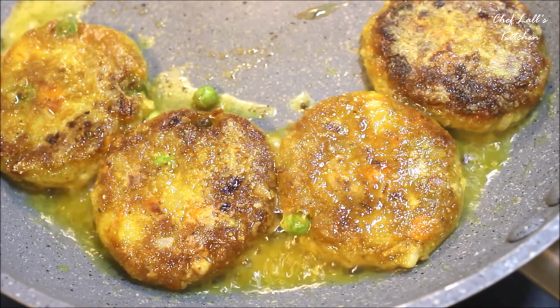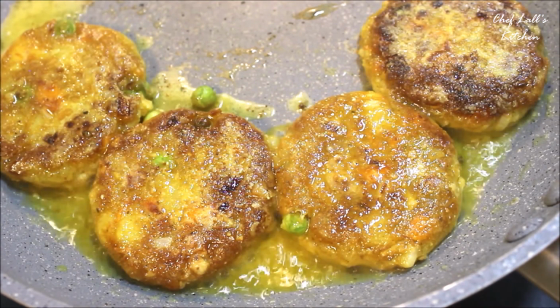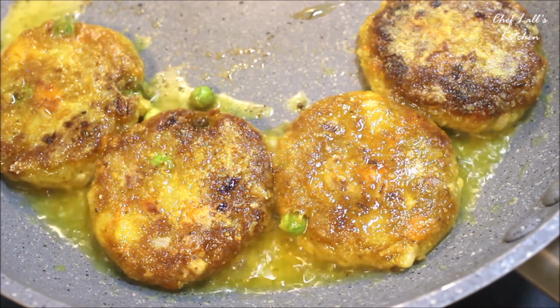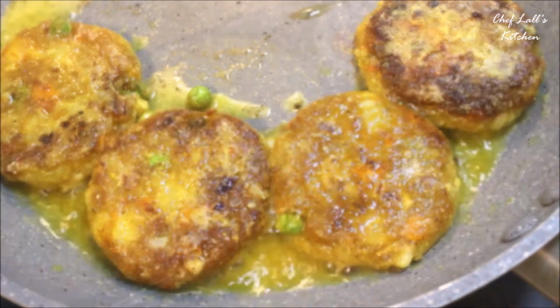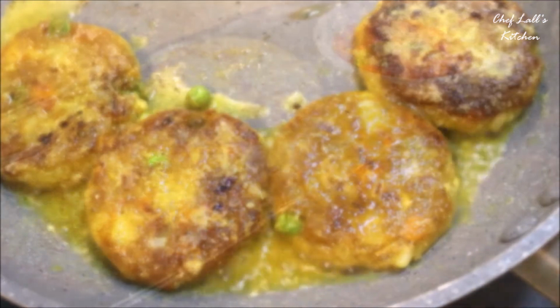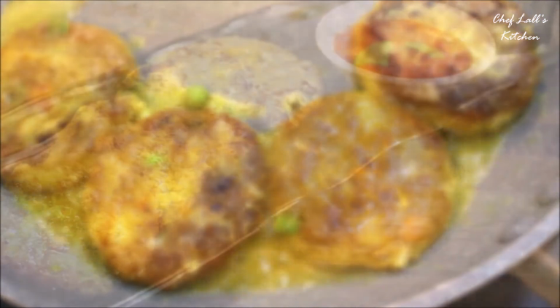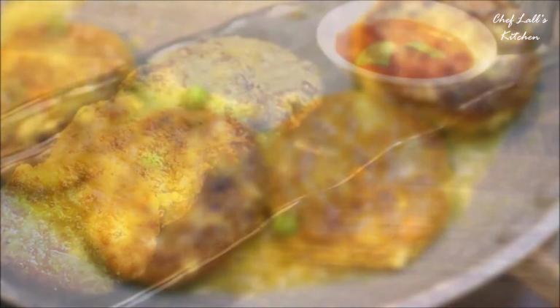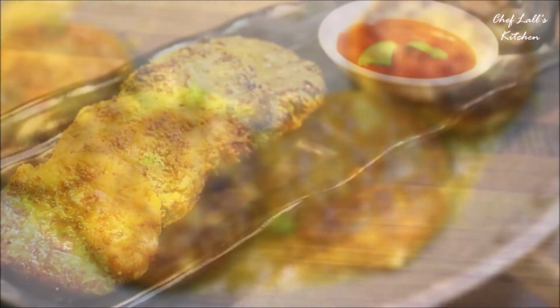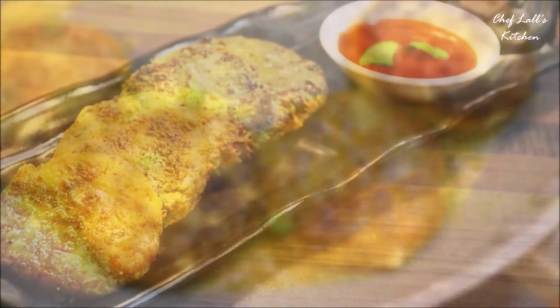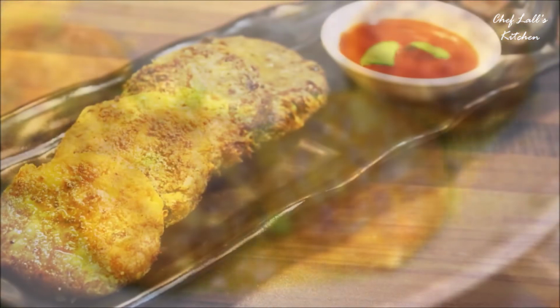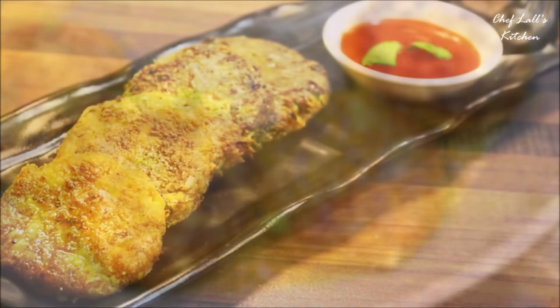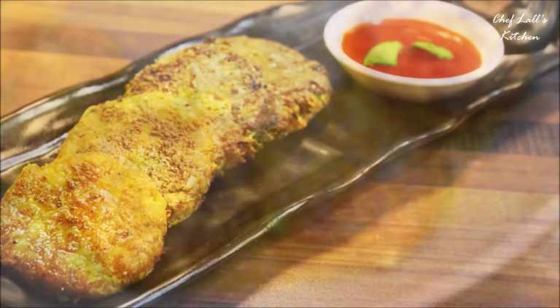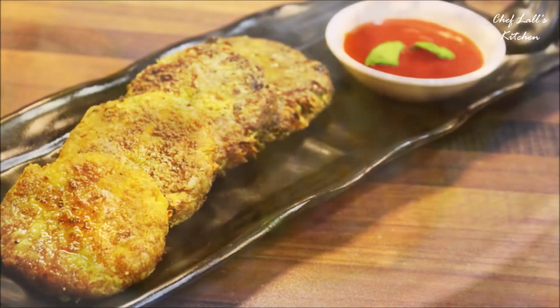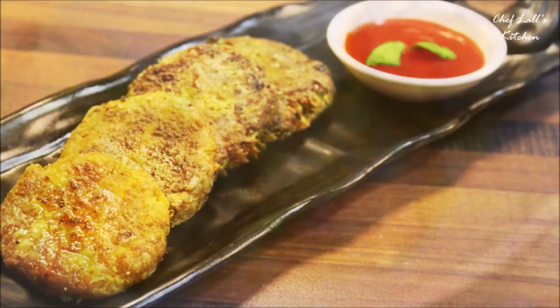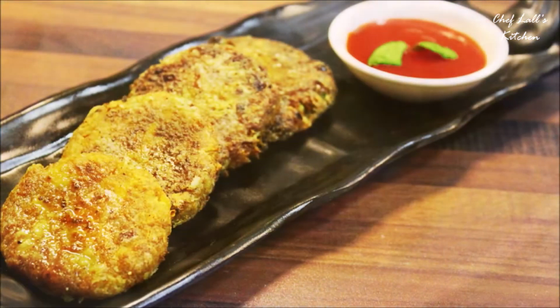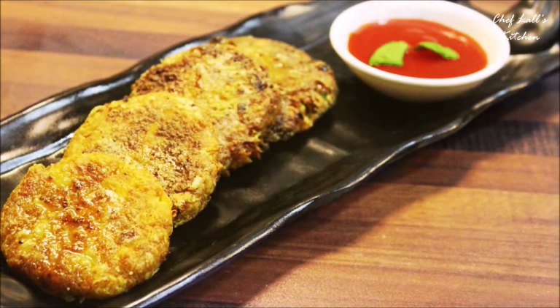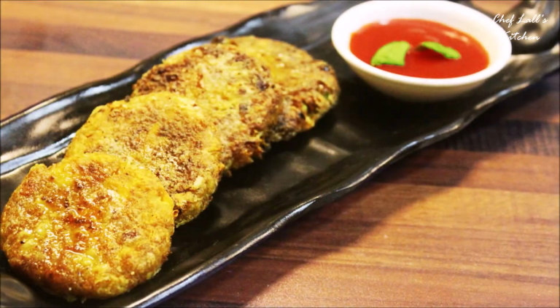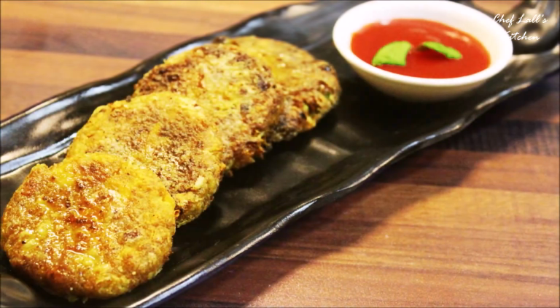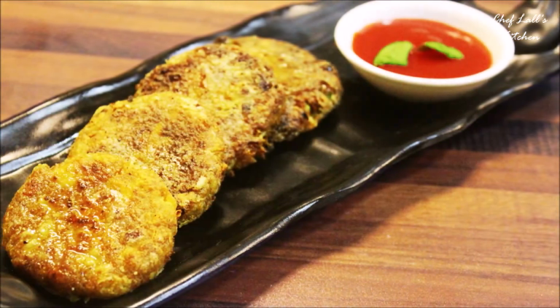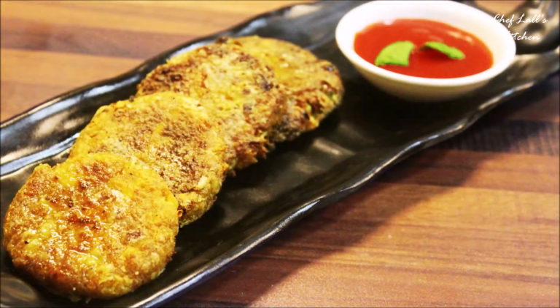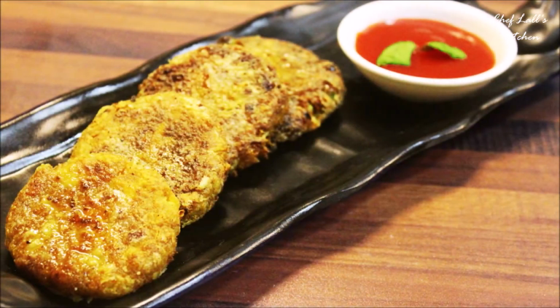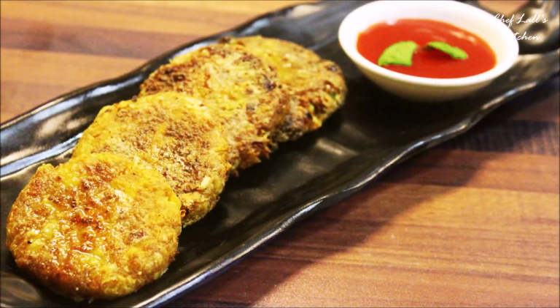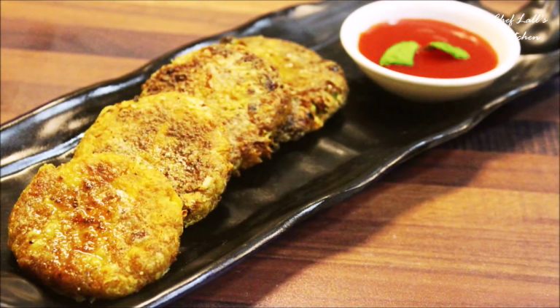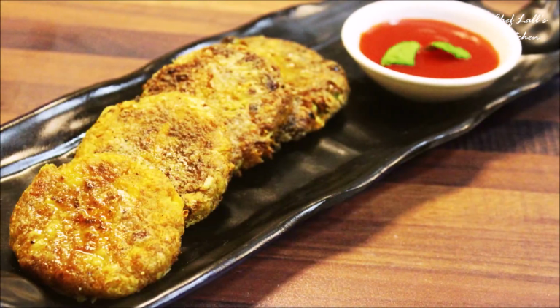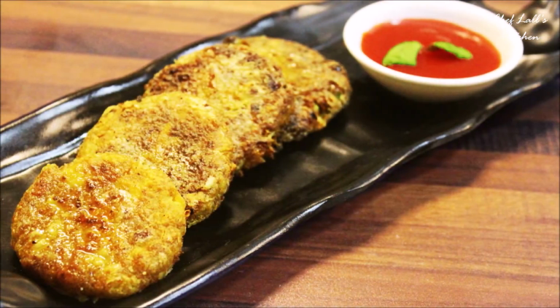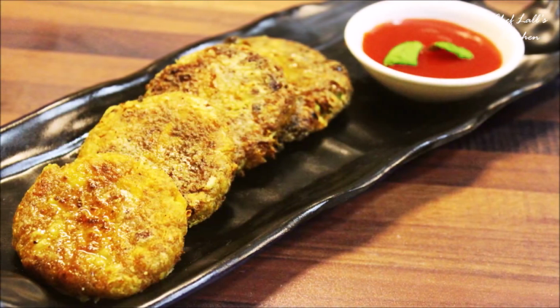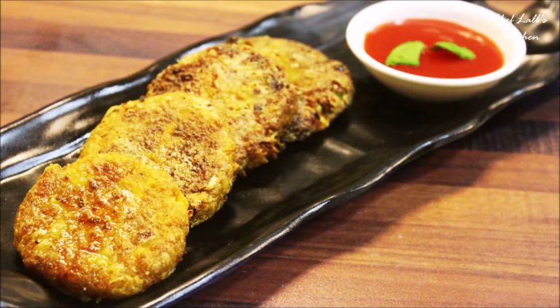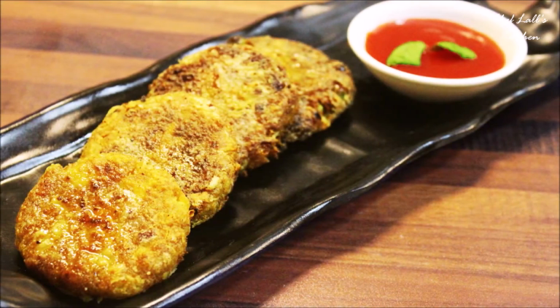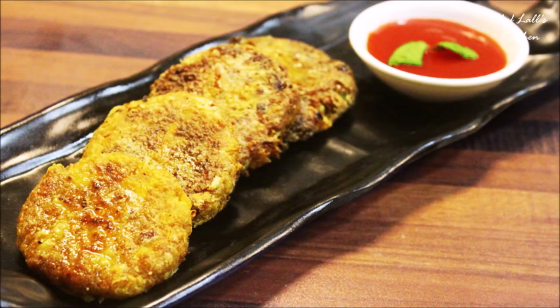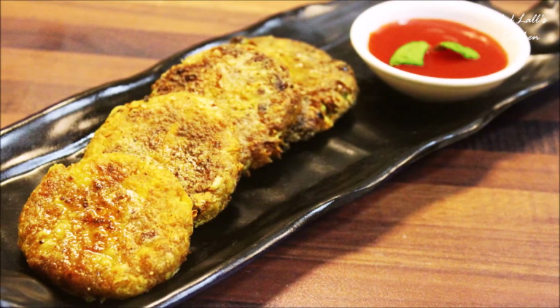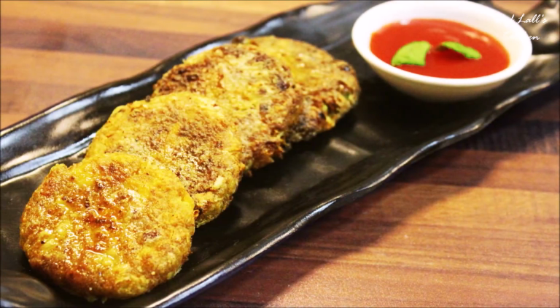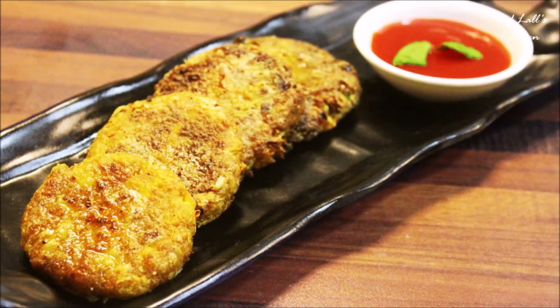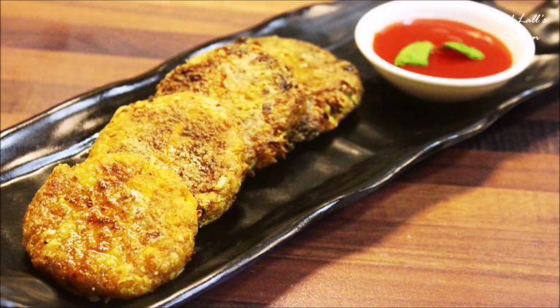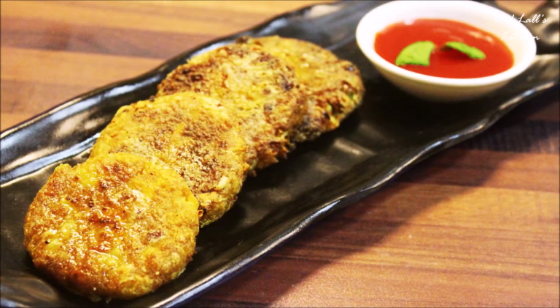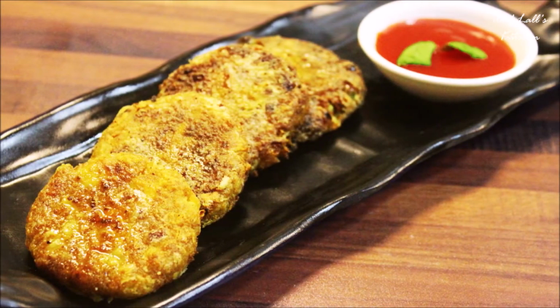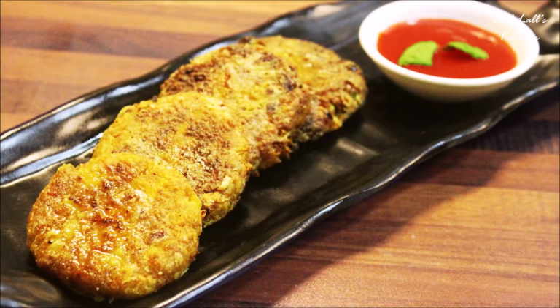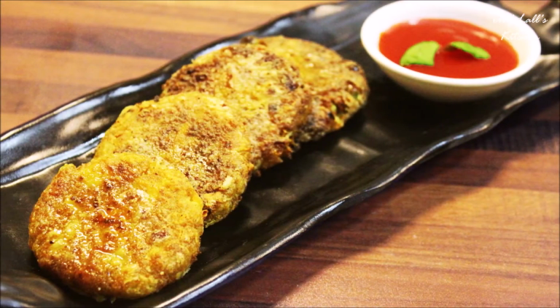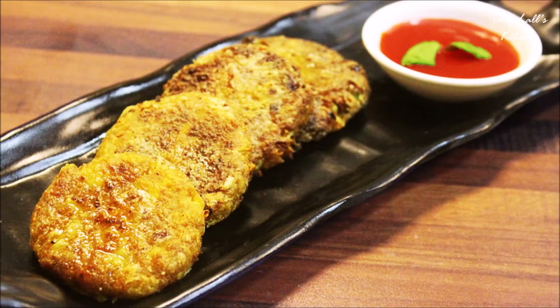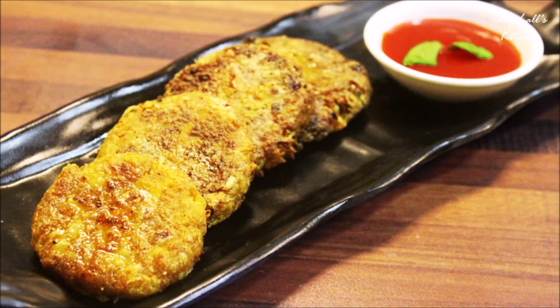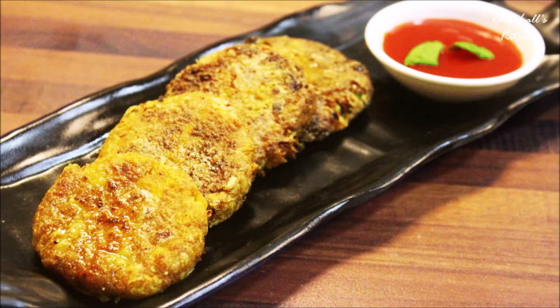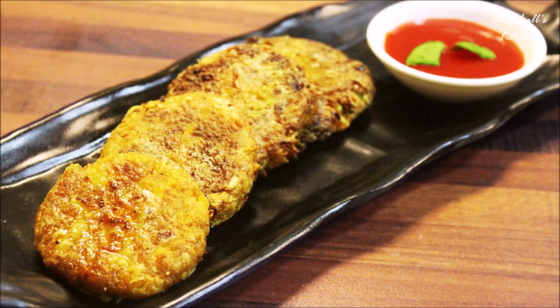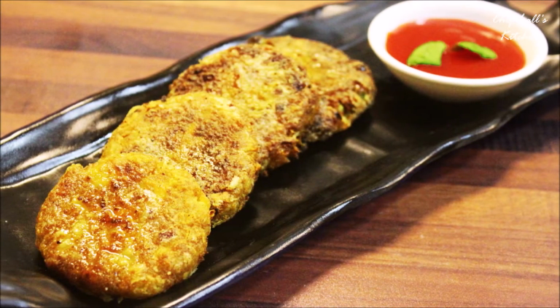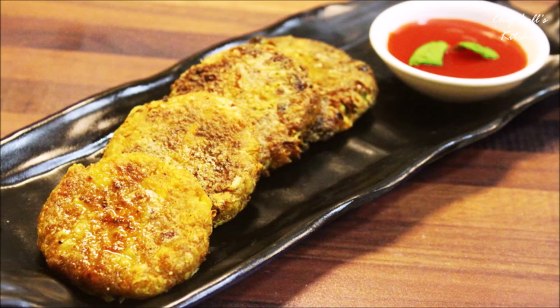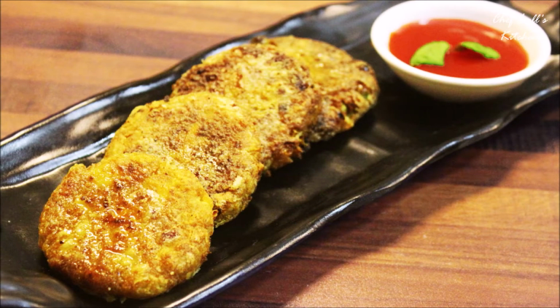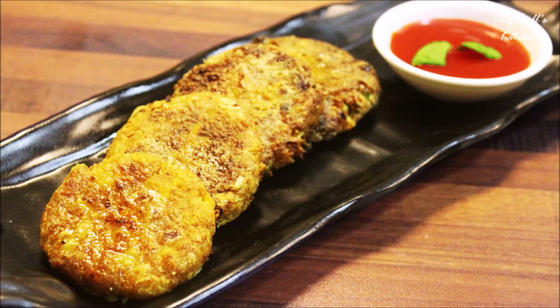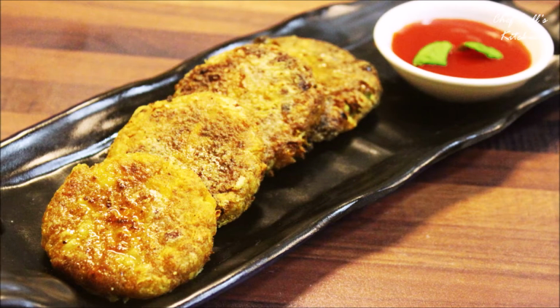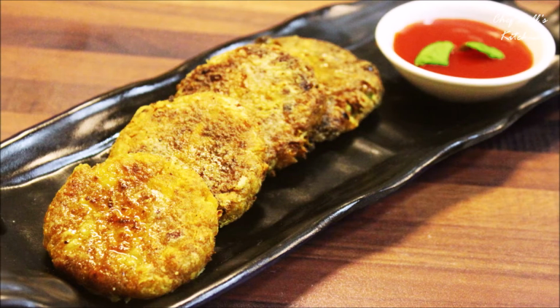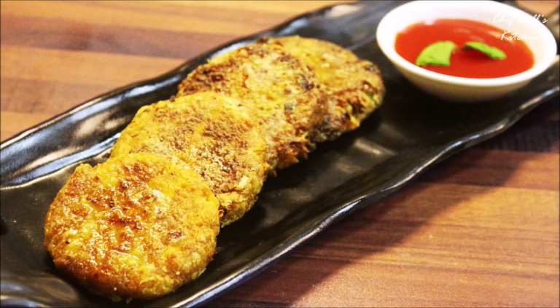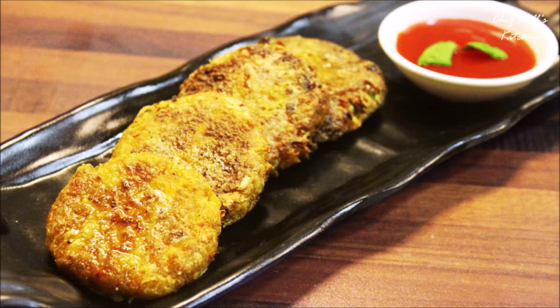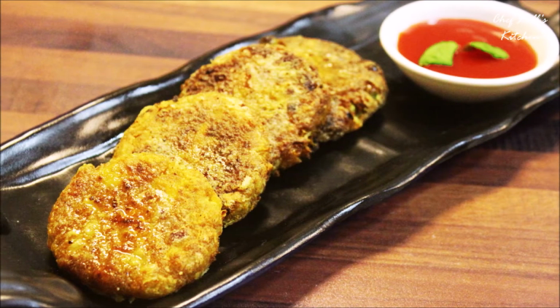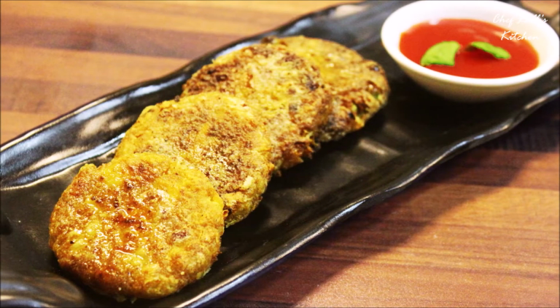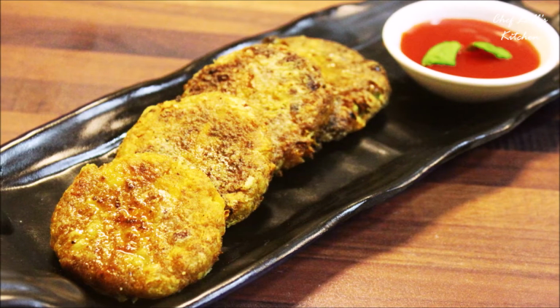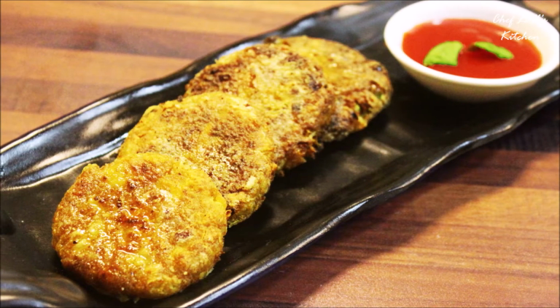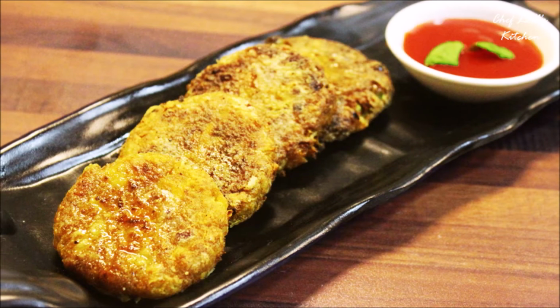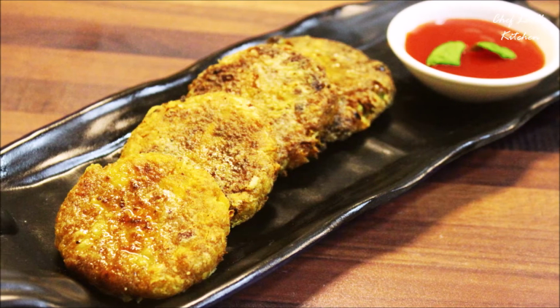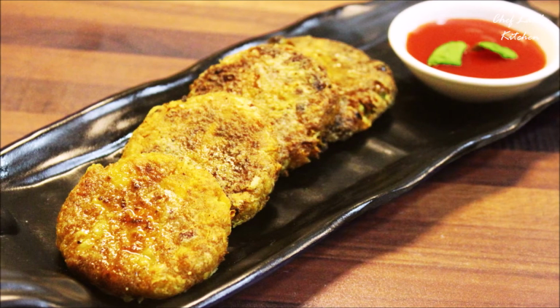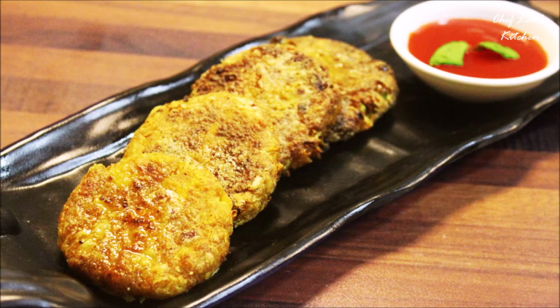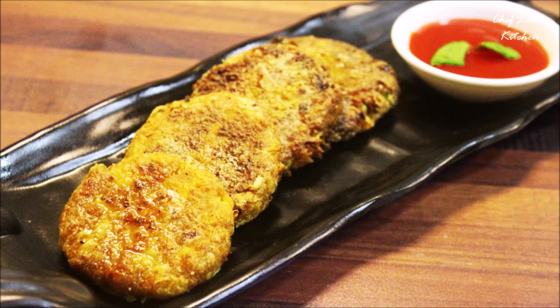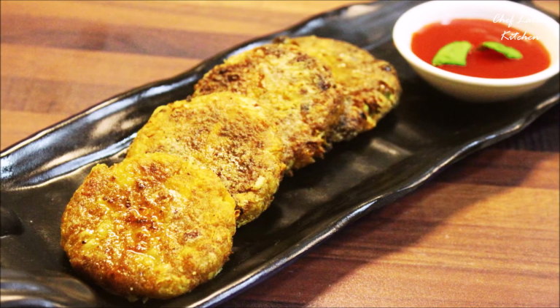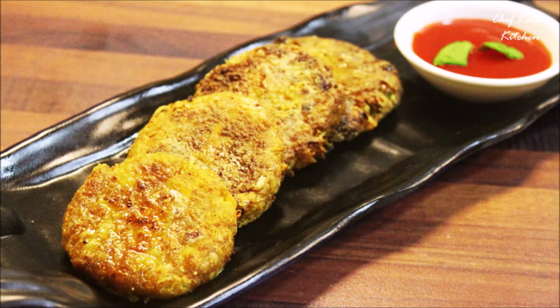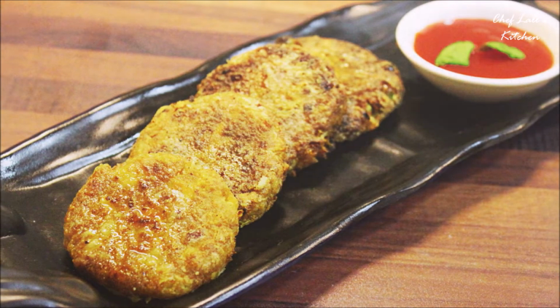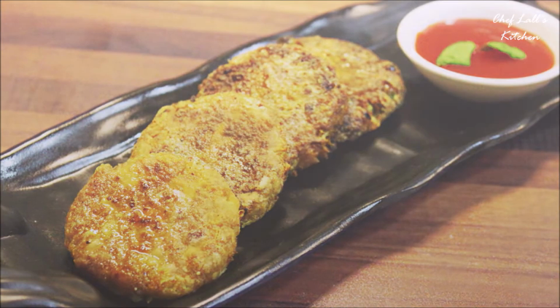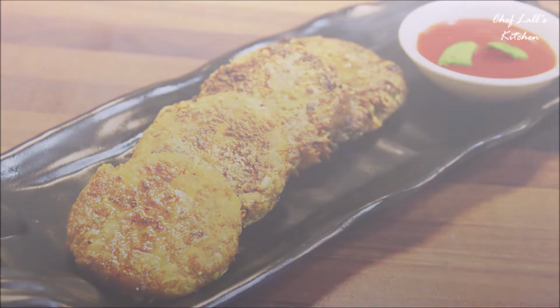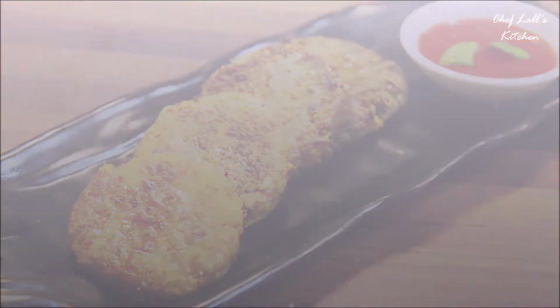So that's it — the aloo tikki or aloo cutlet. Do try this at home and share your experience in the comment section below.